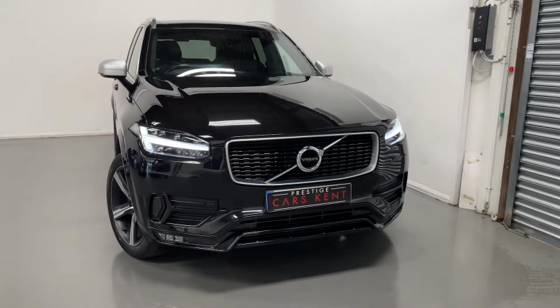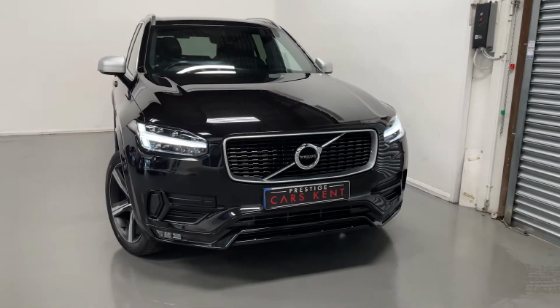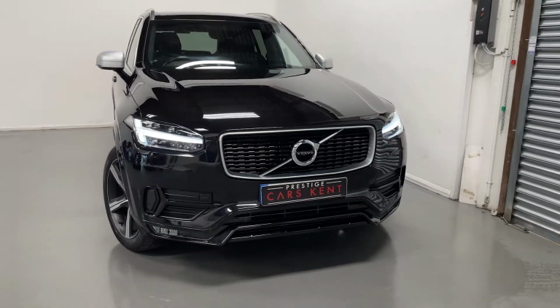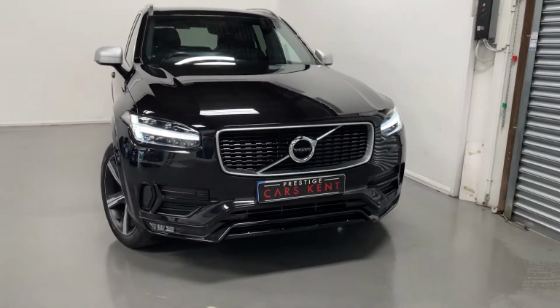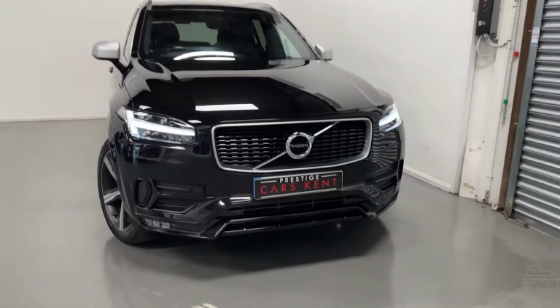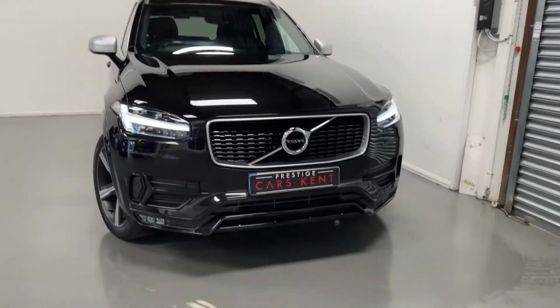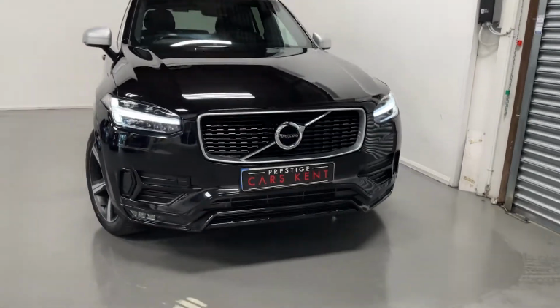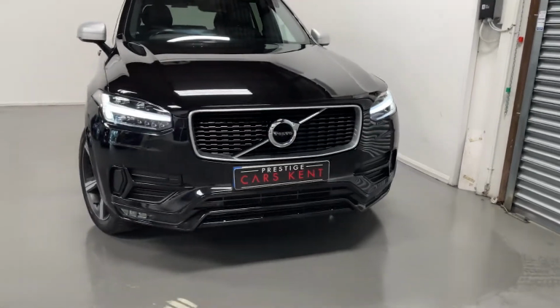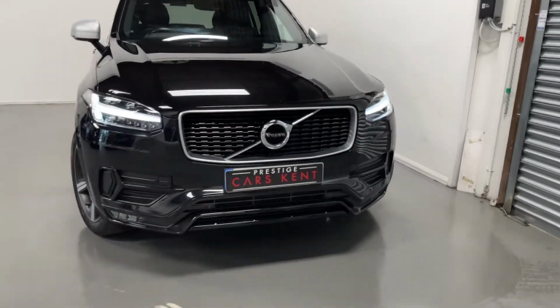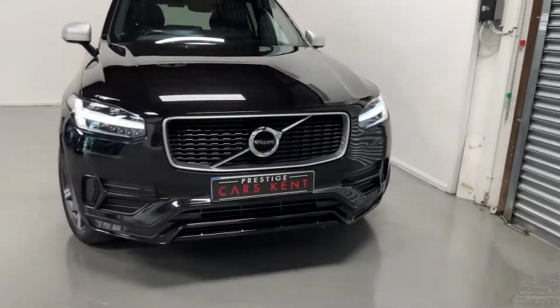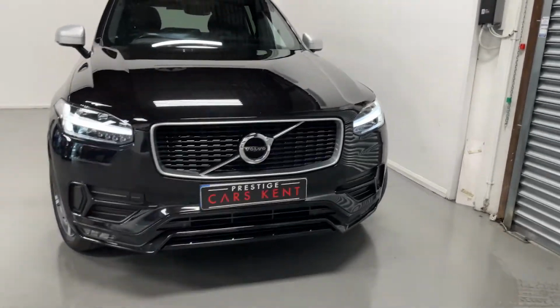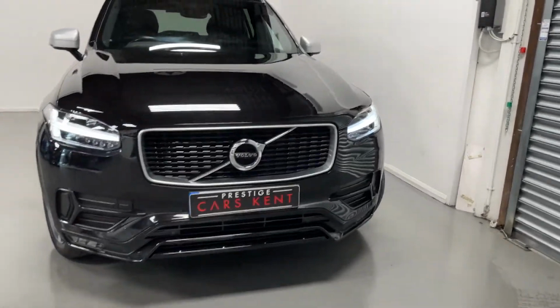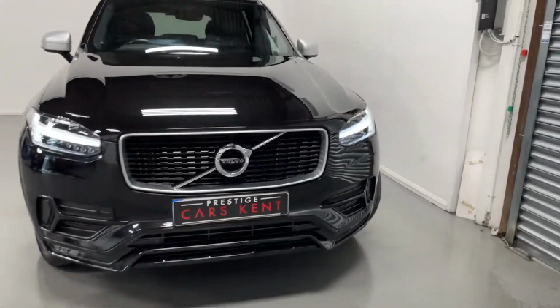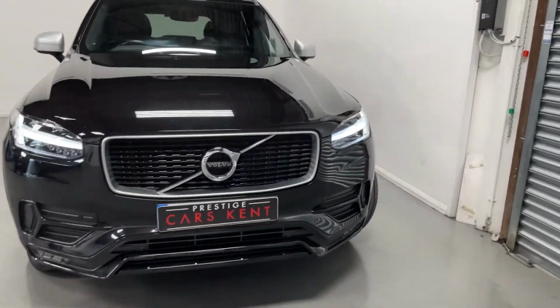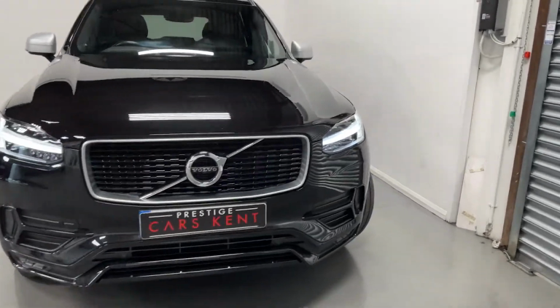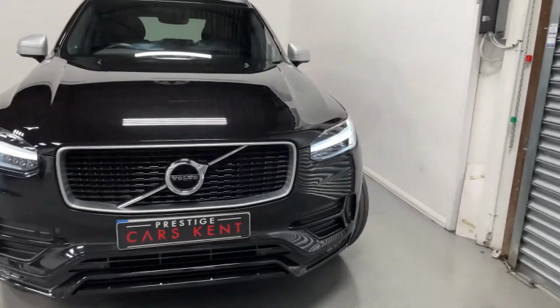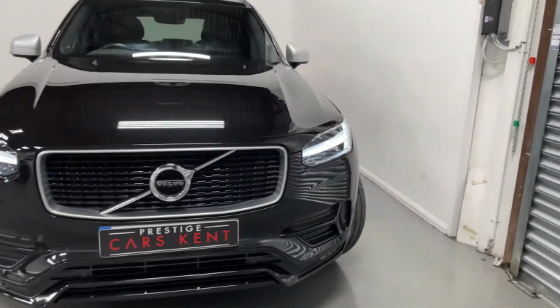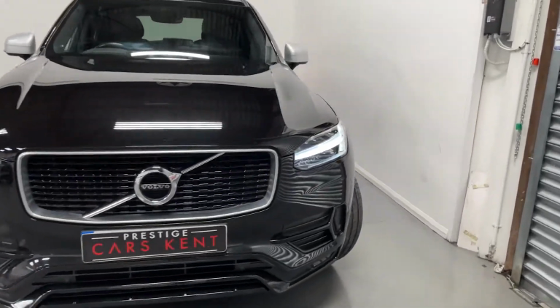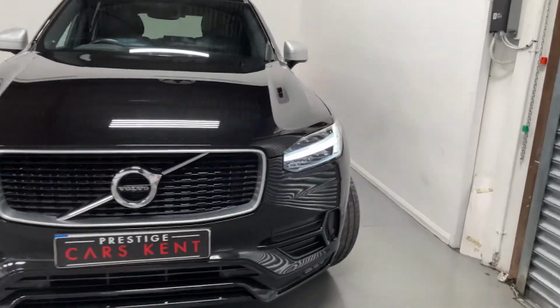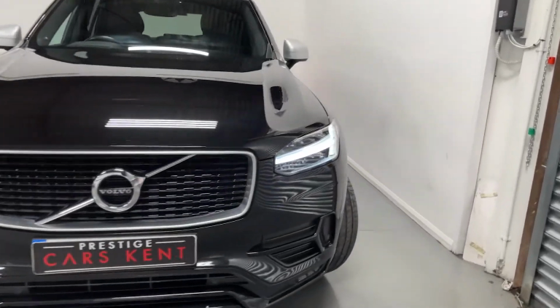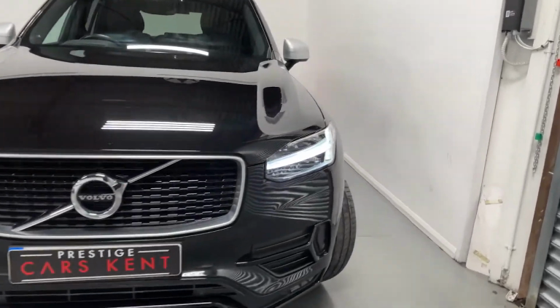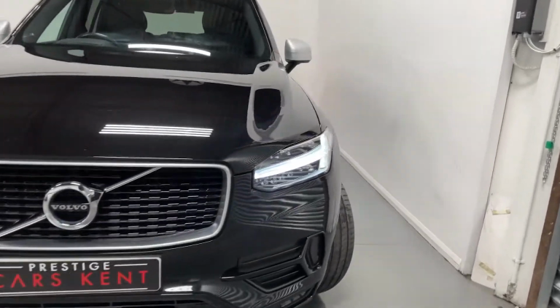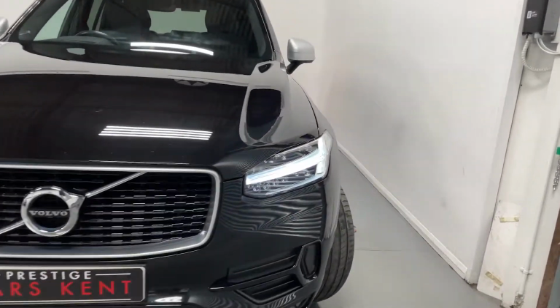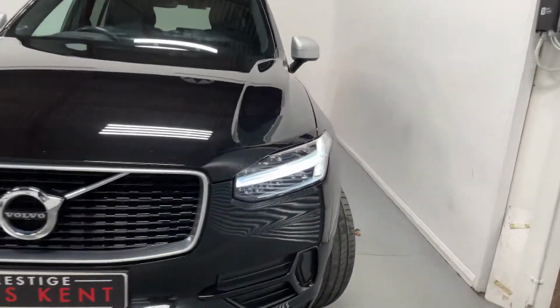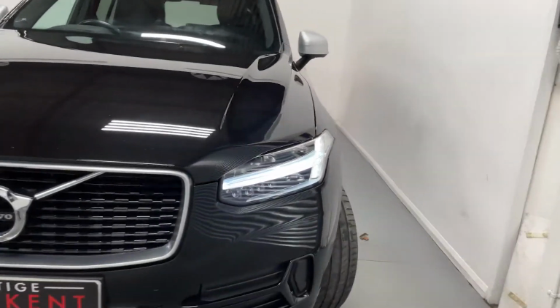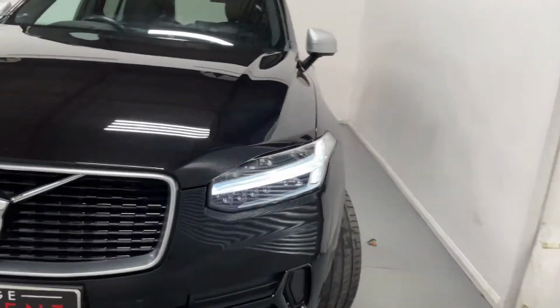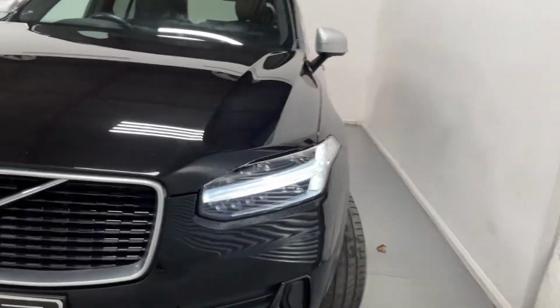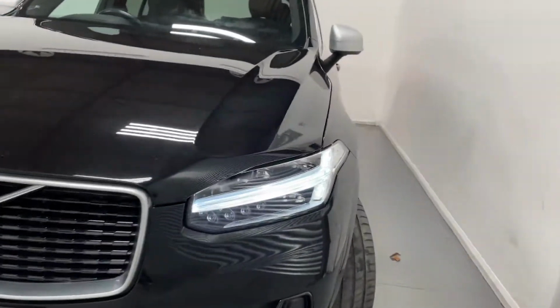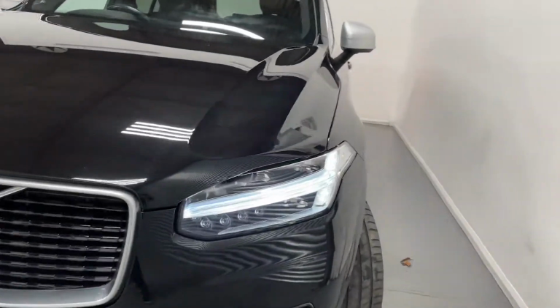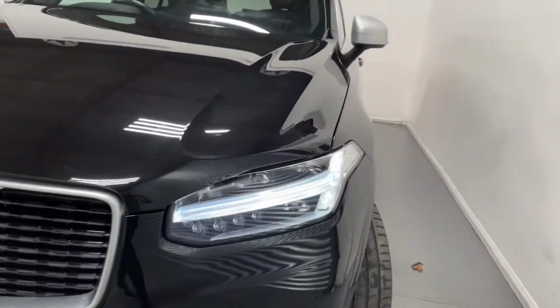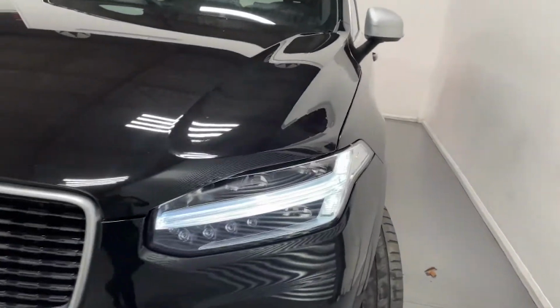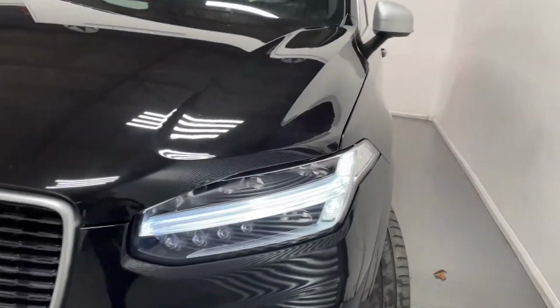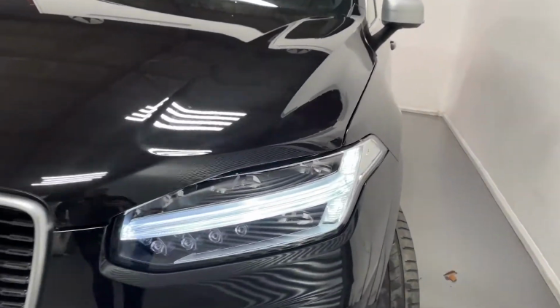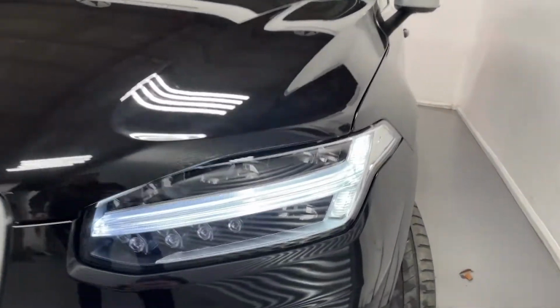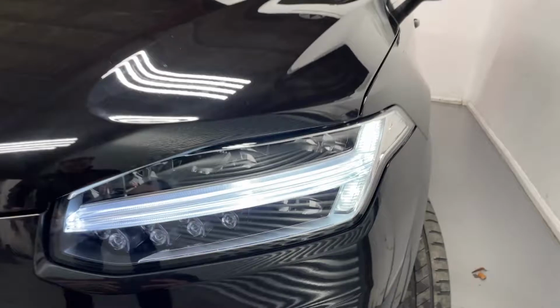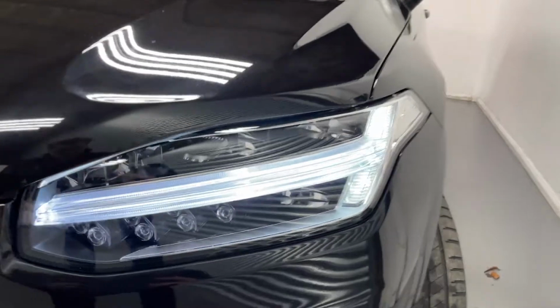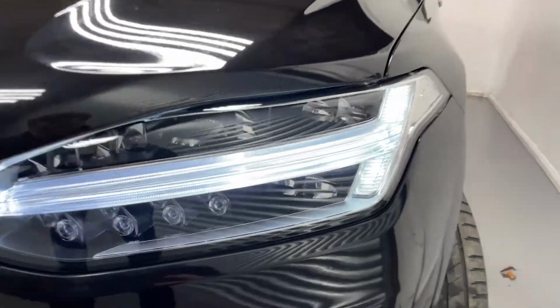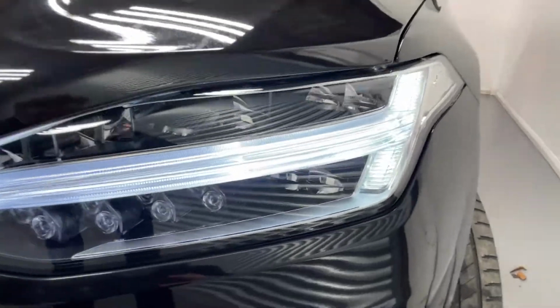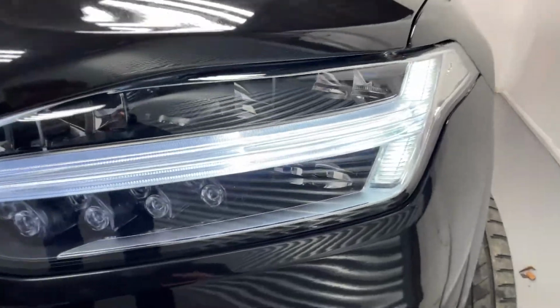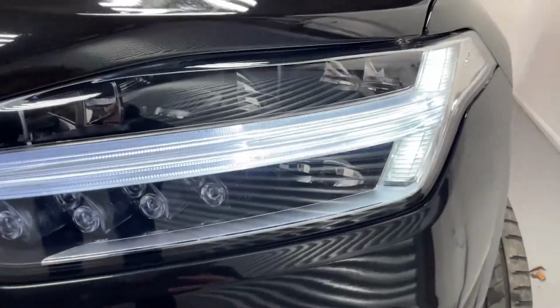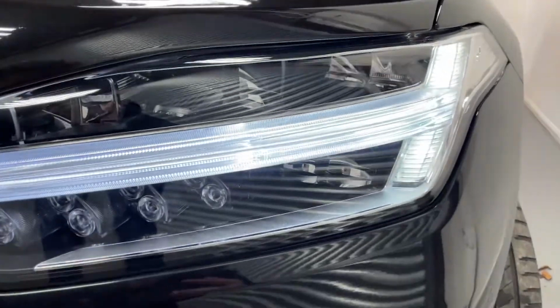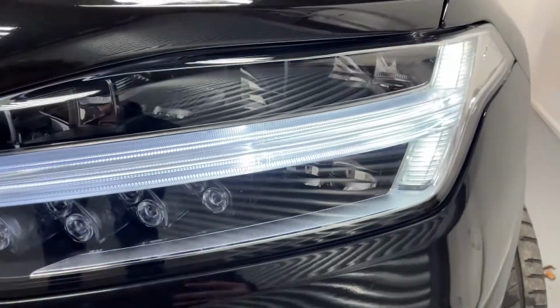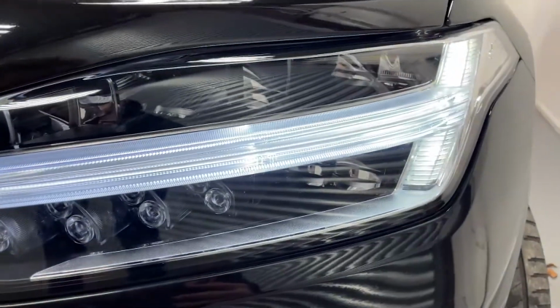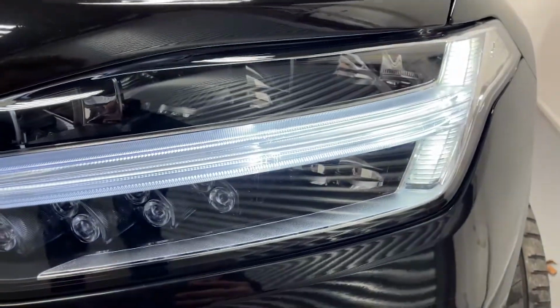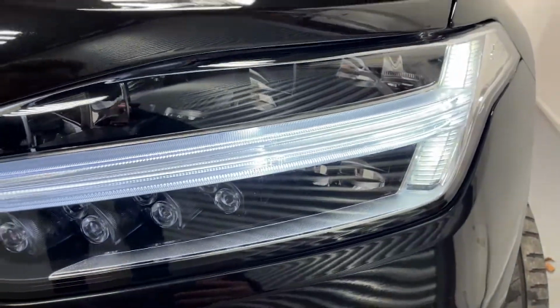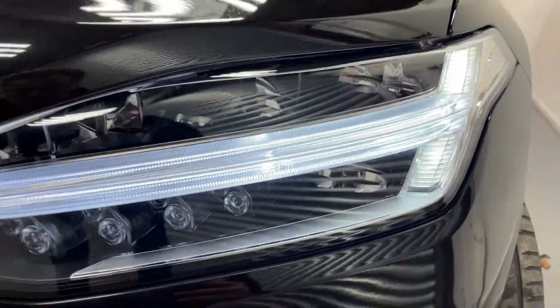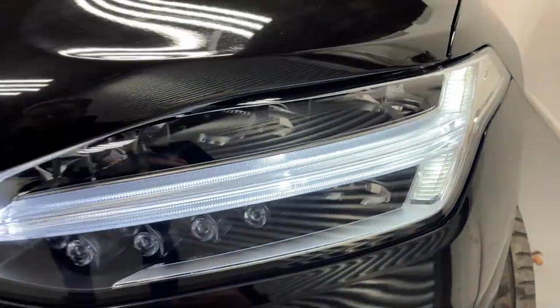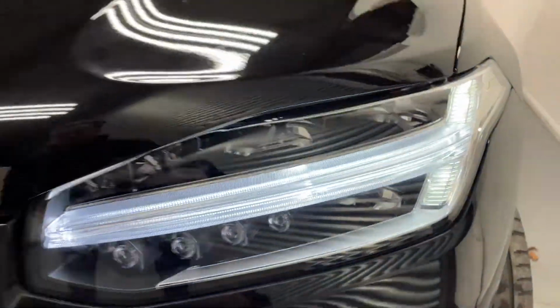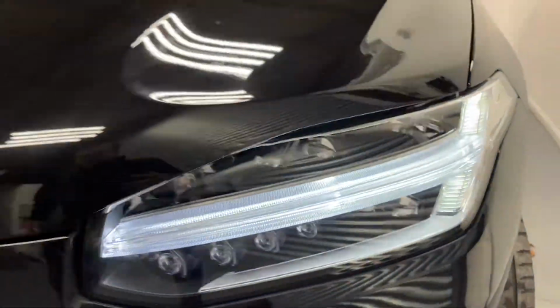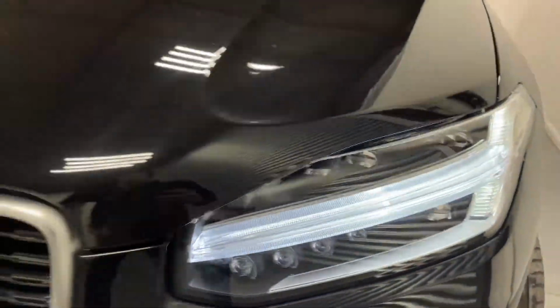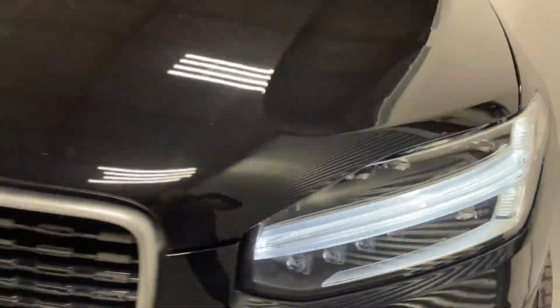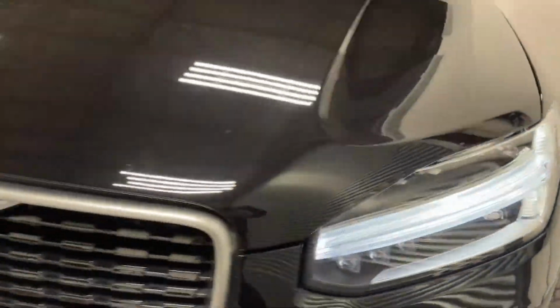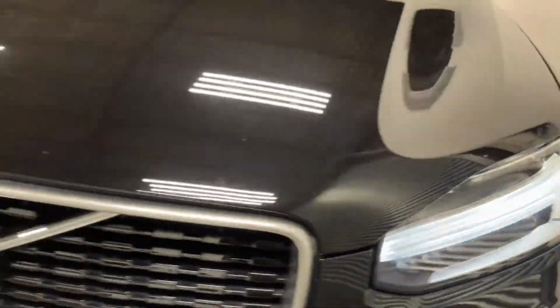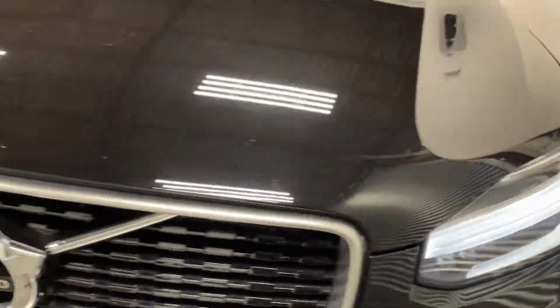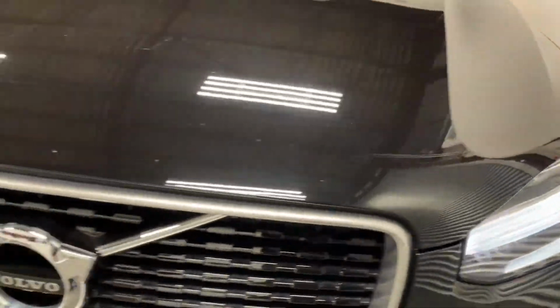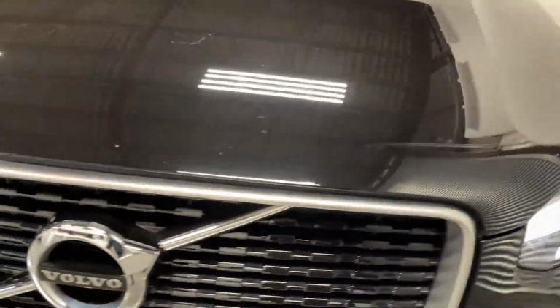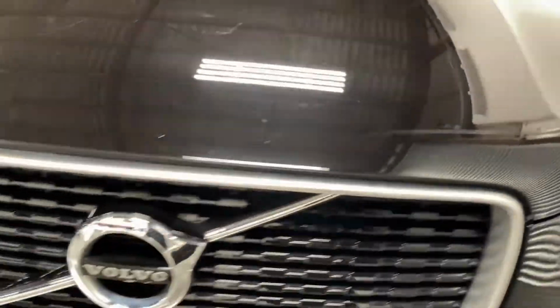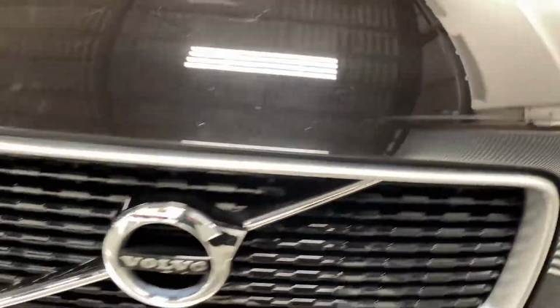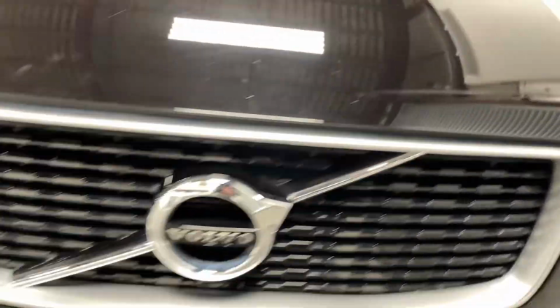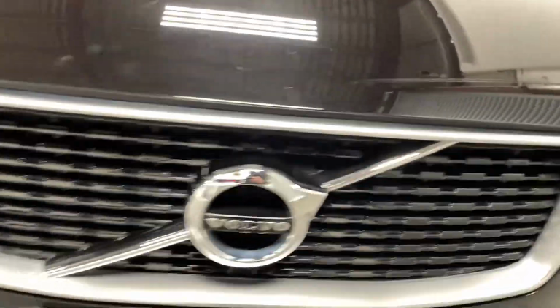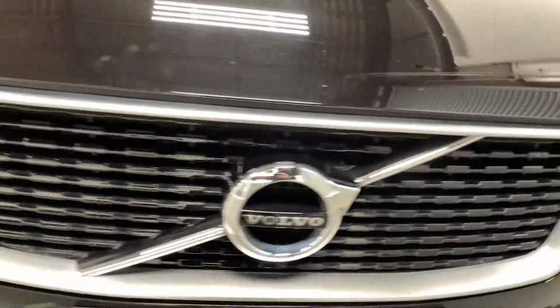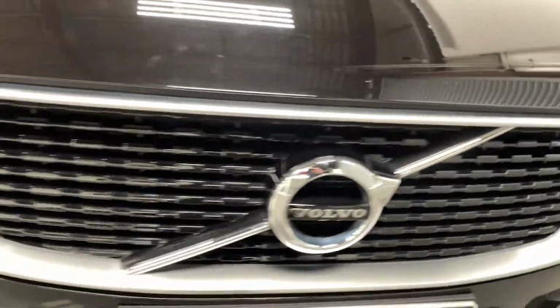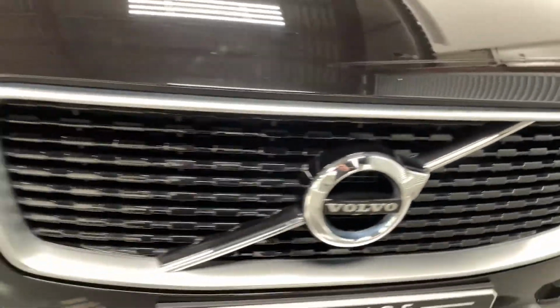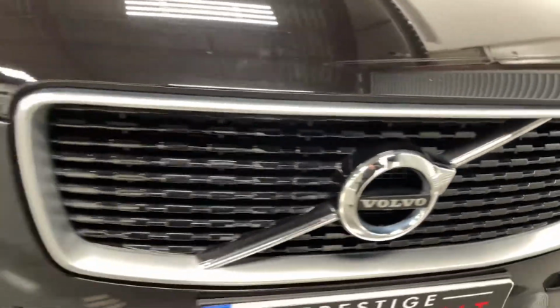Hi, this is James here from Prestige Cars Kent, talking you guys through the spec of this Volvo XC90.